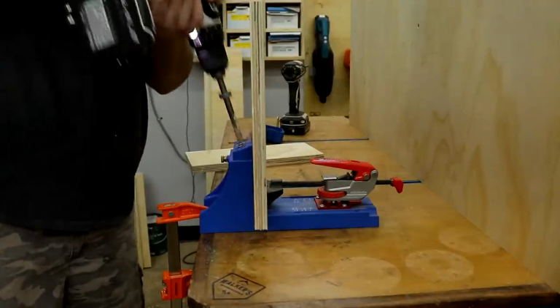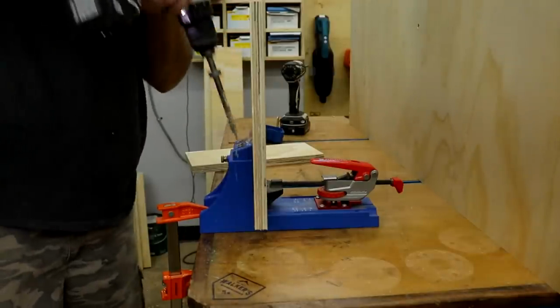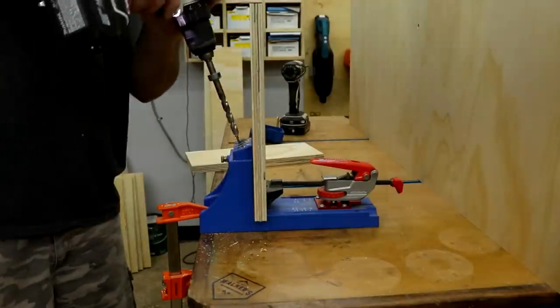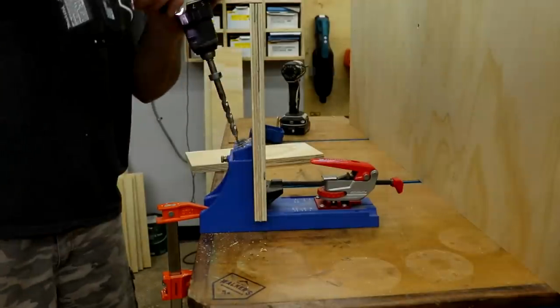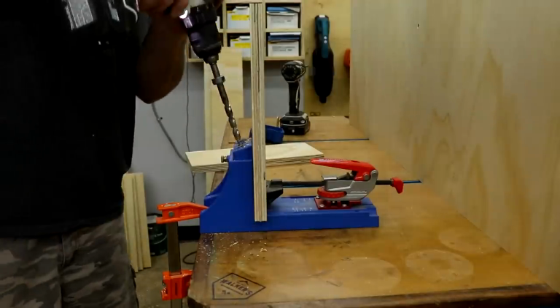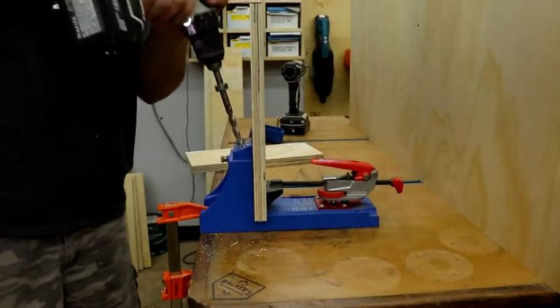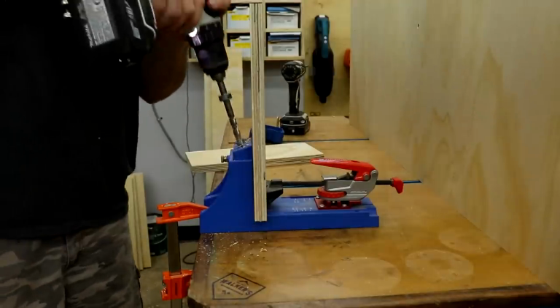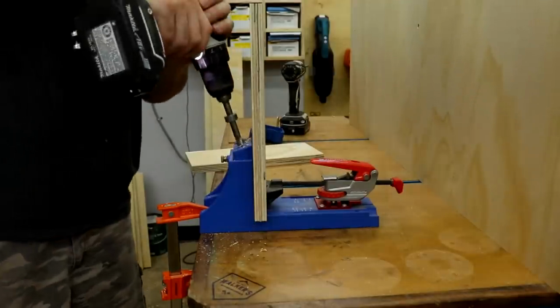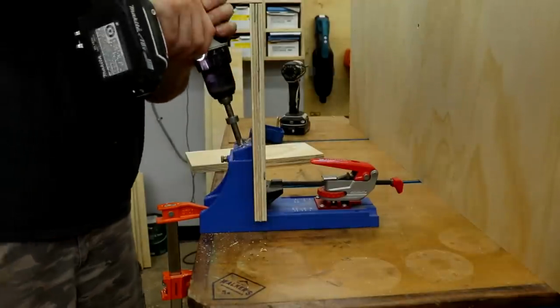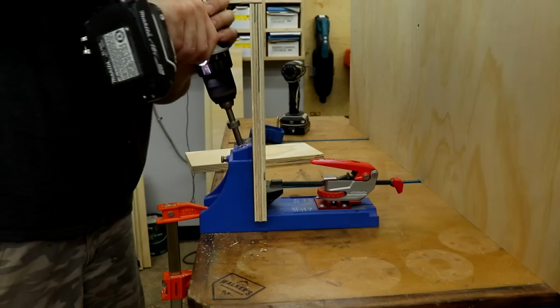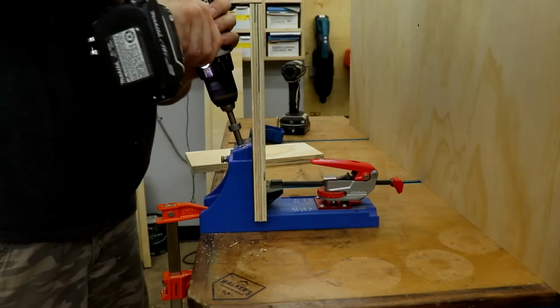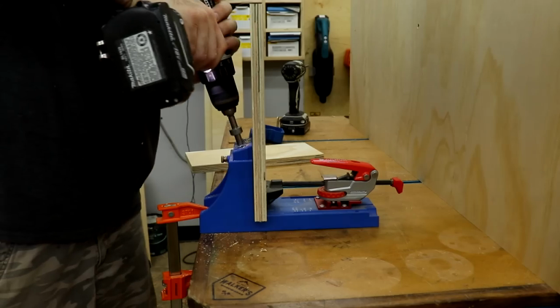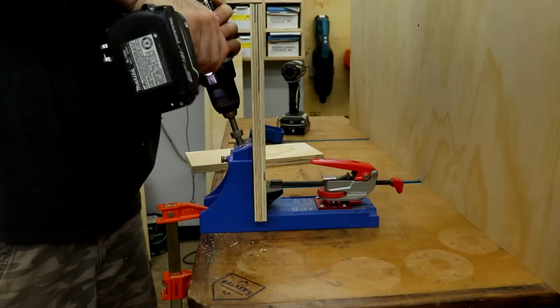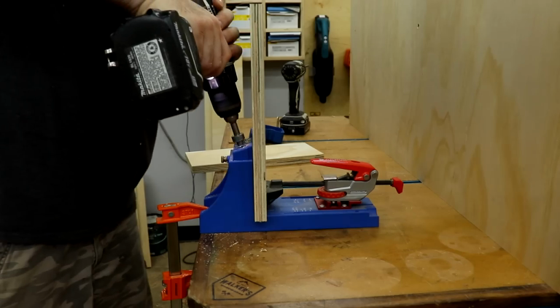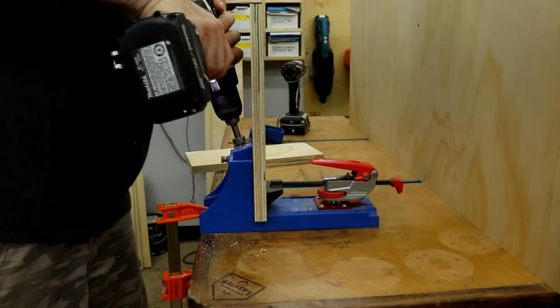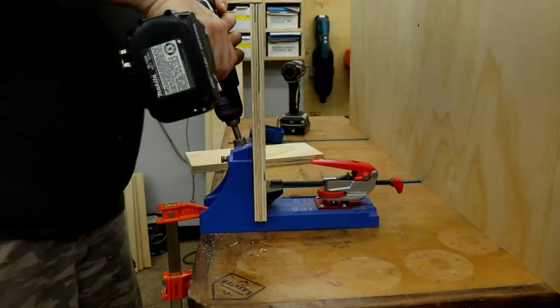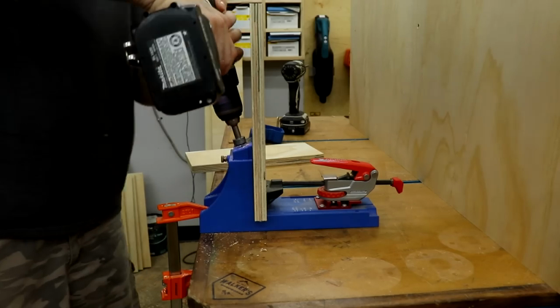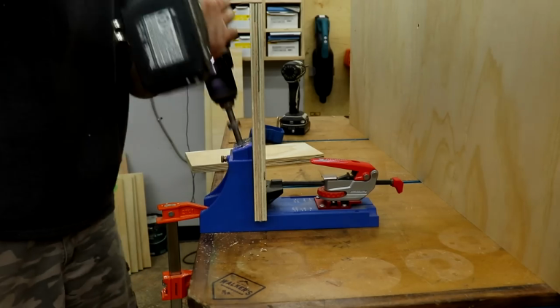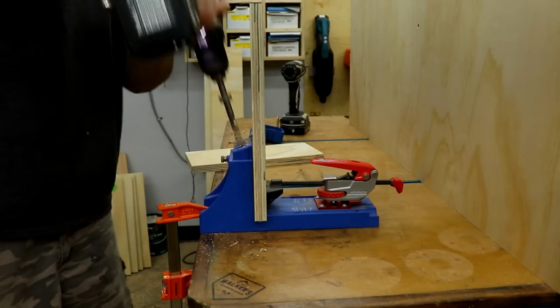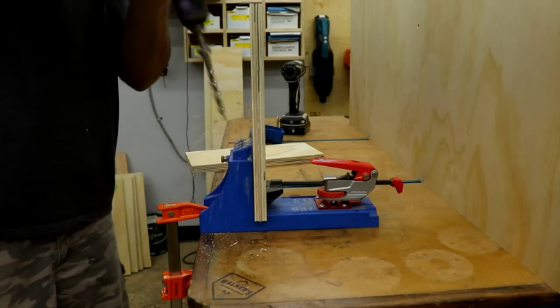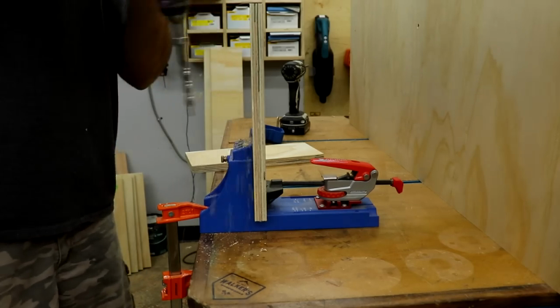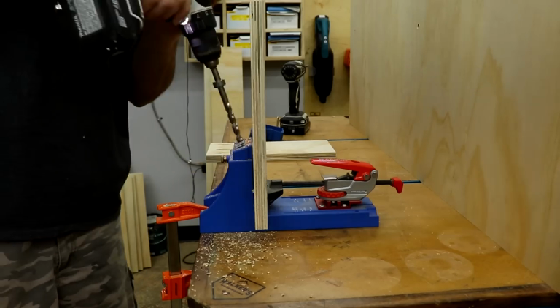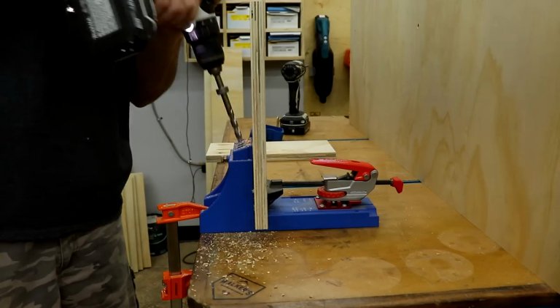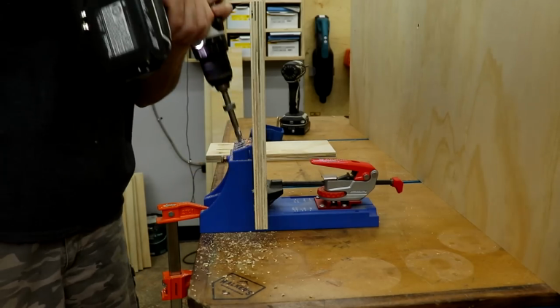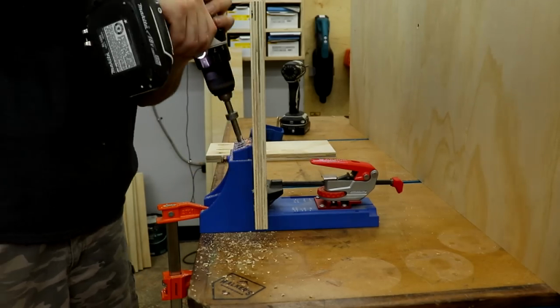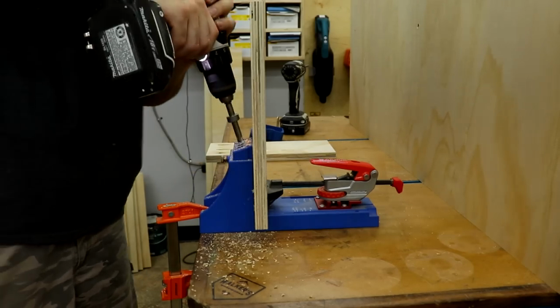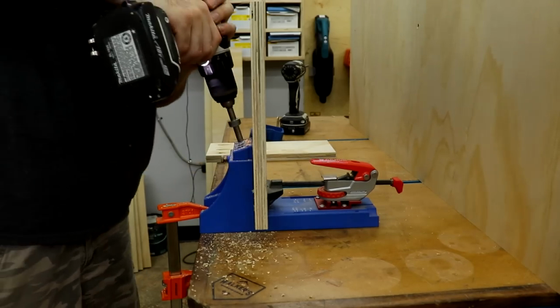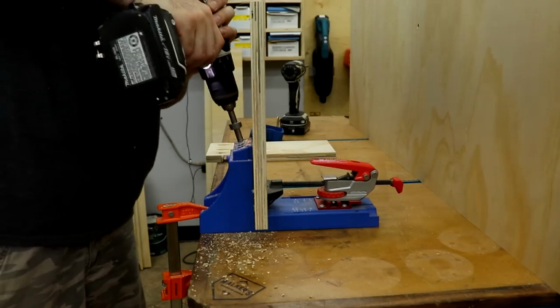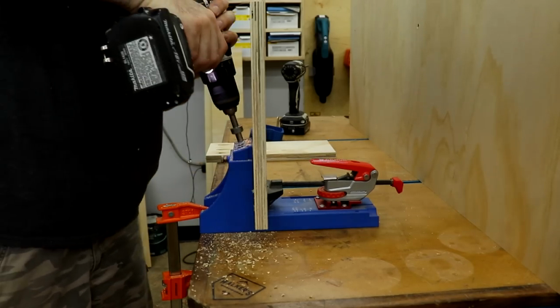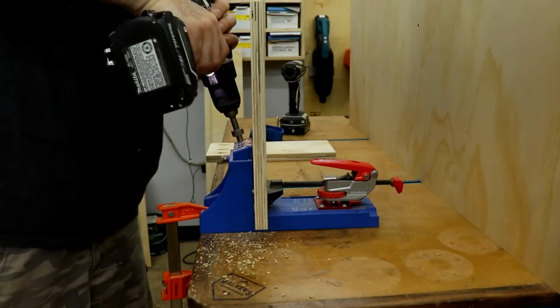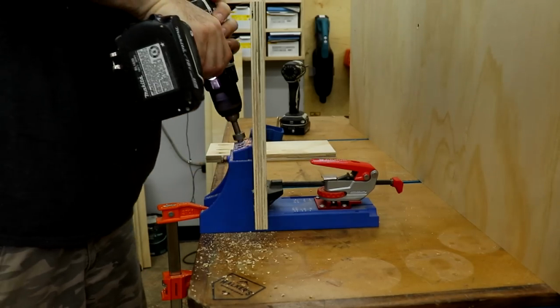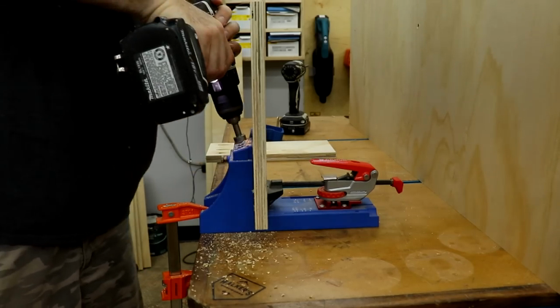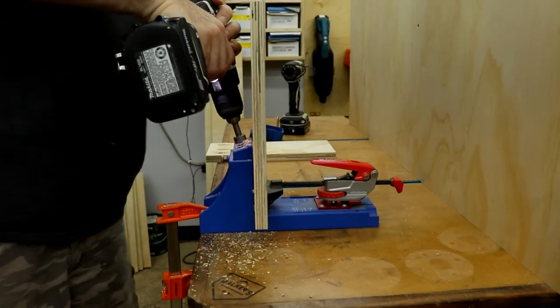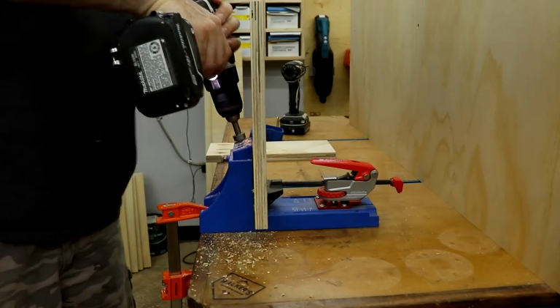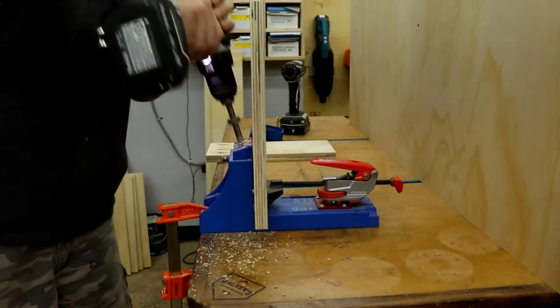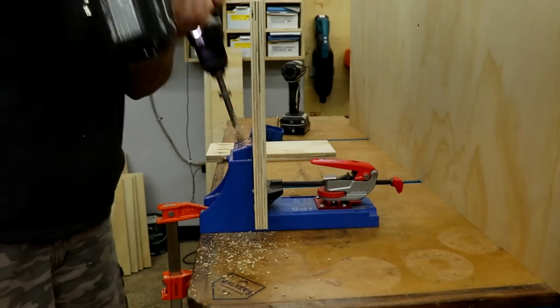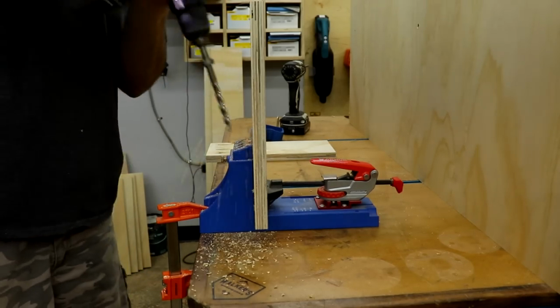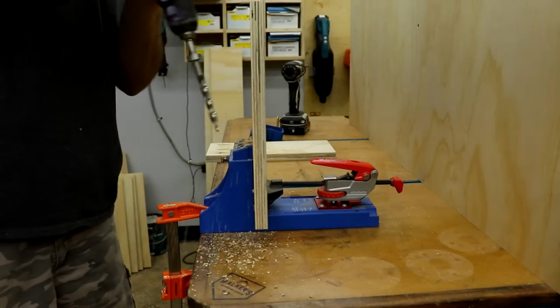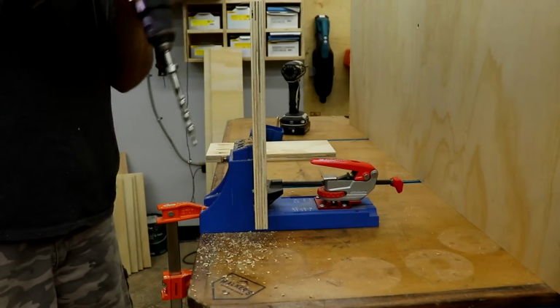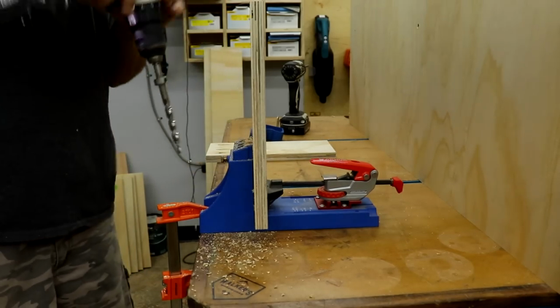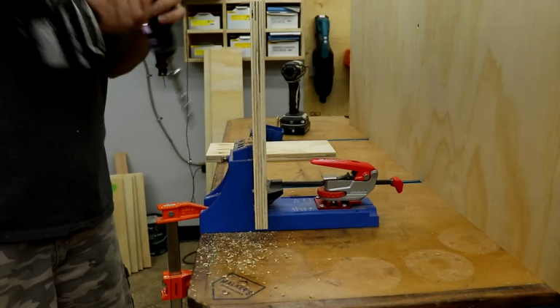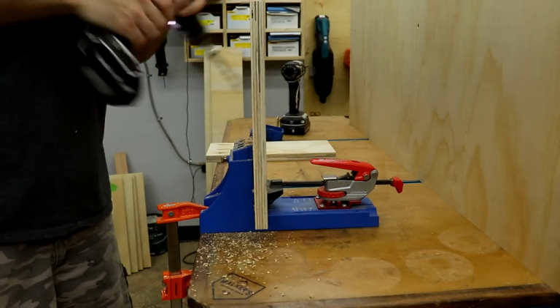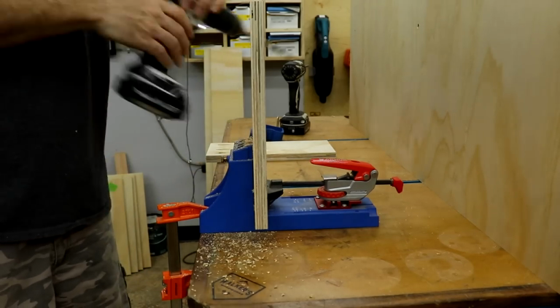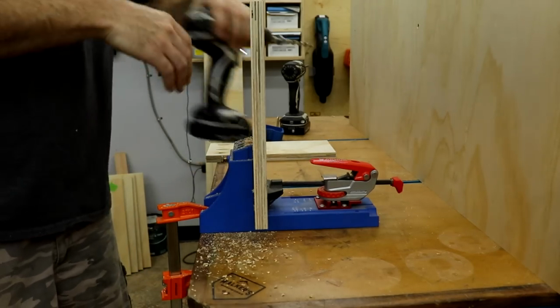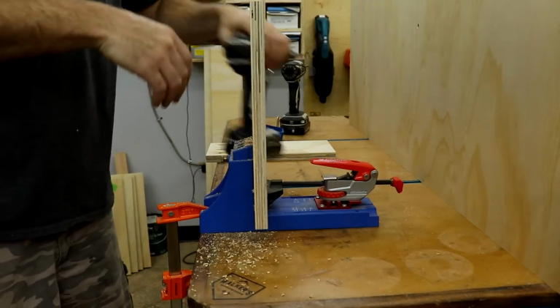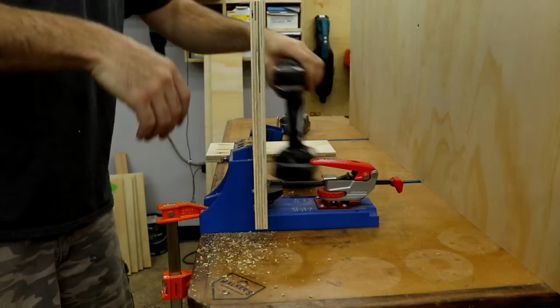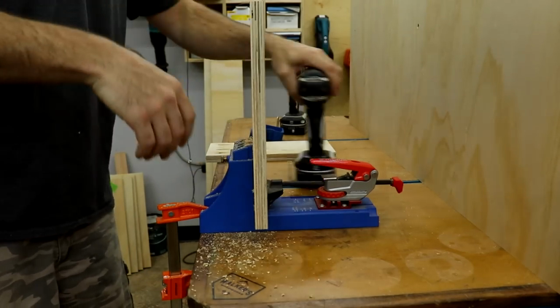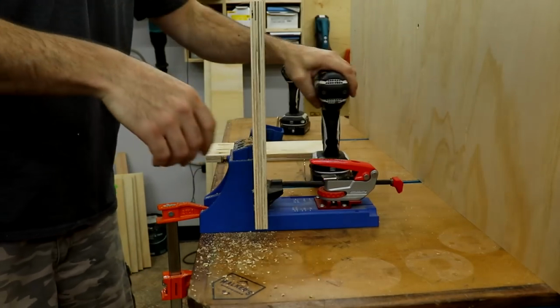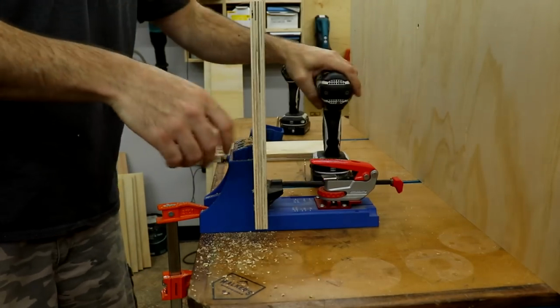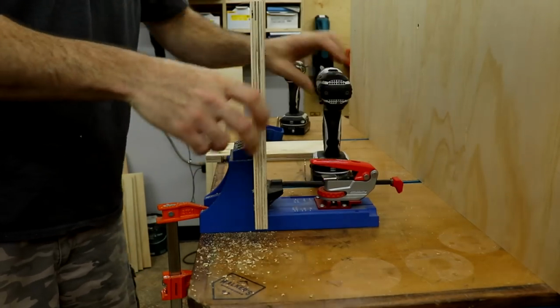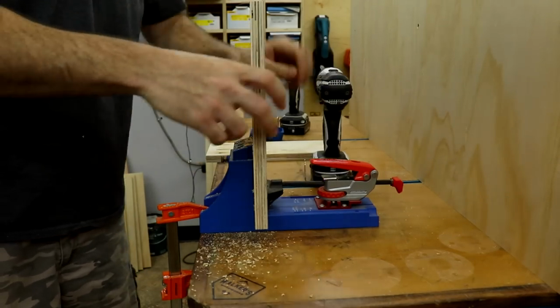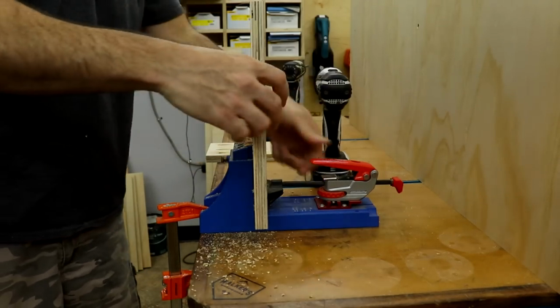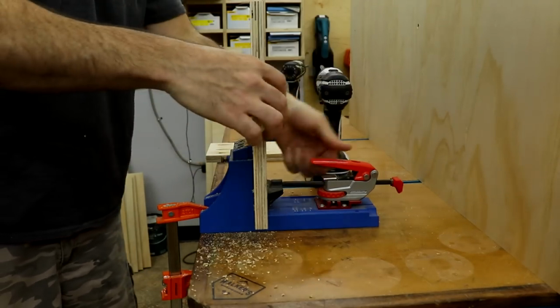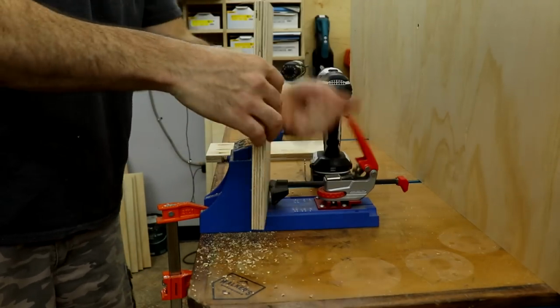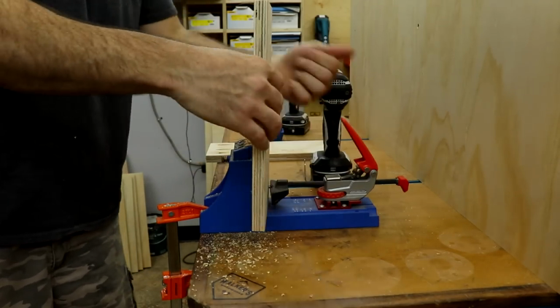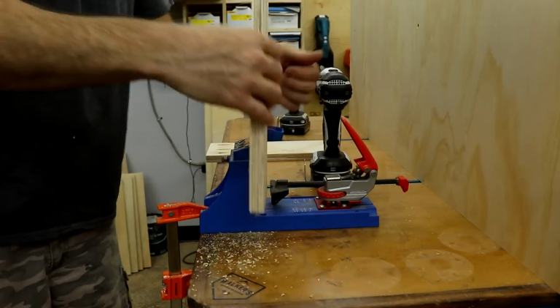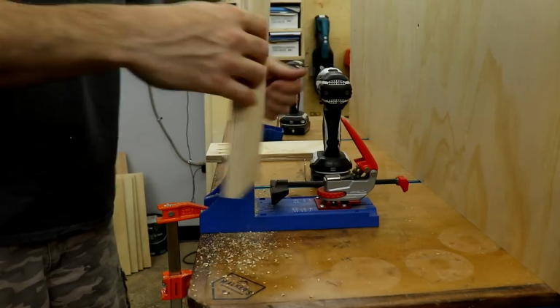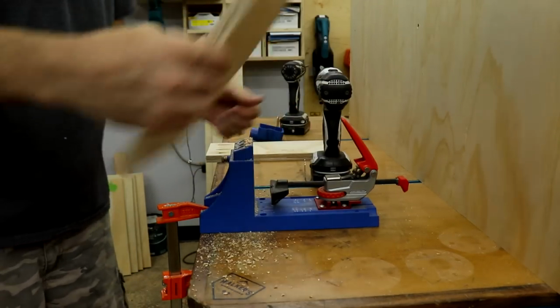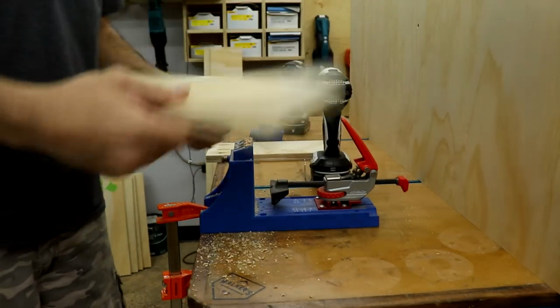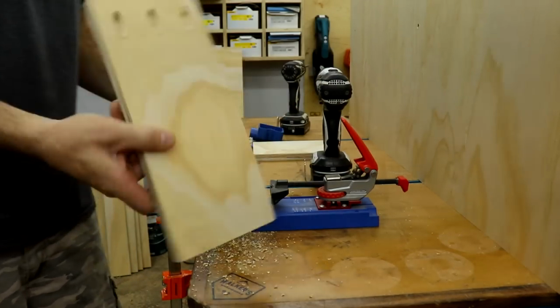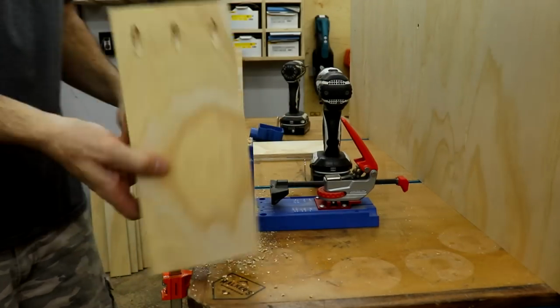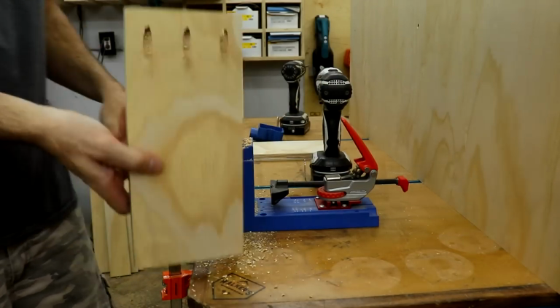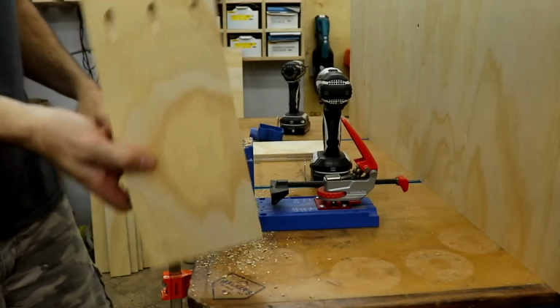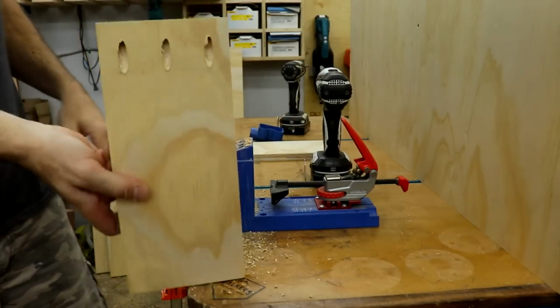In some situations in this build, it was easier to use pocket holes, like in the dividers for the sustainers, which is what these are.